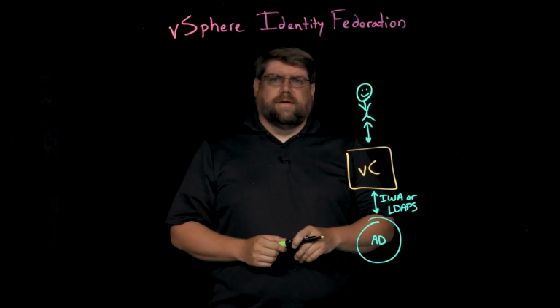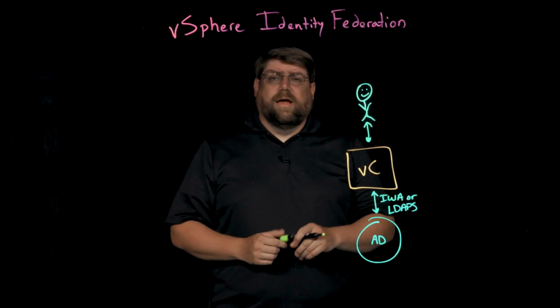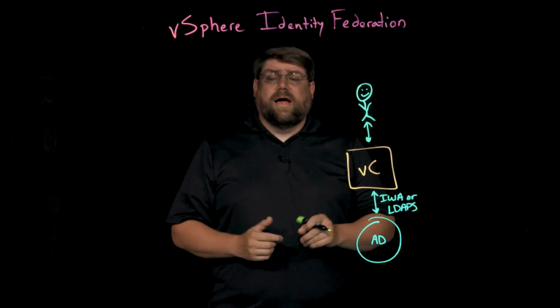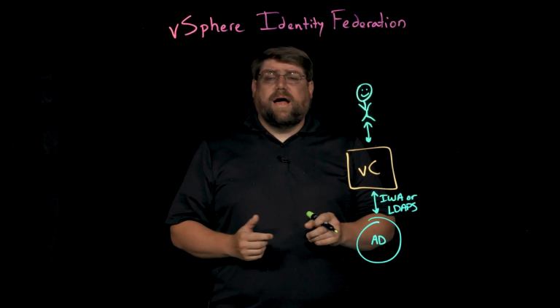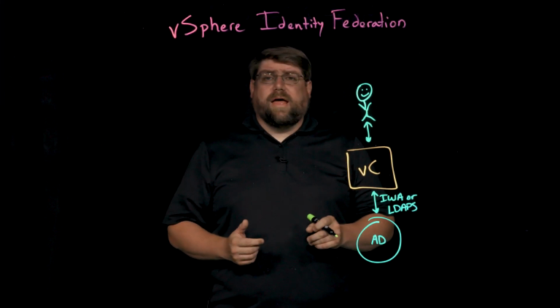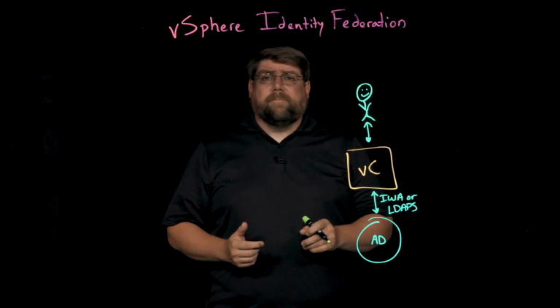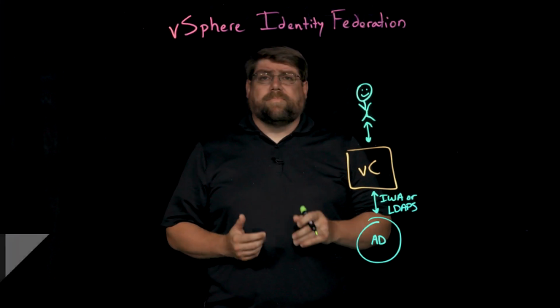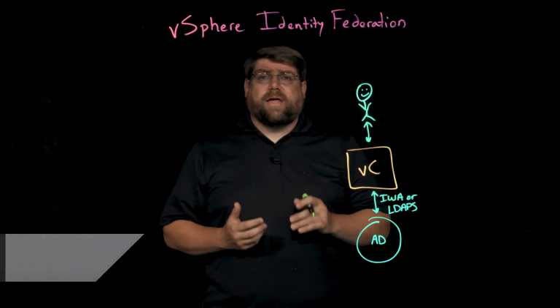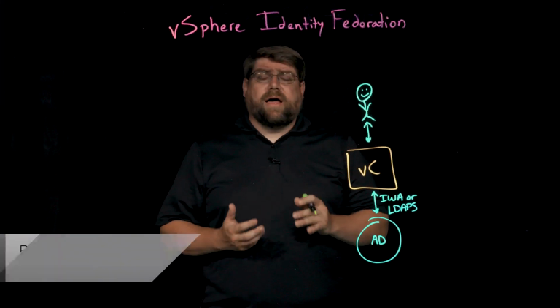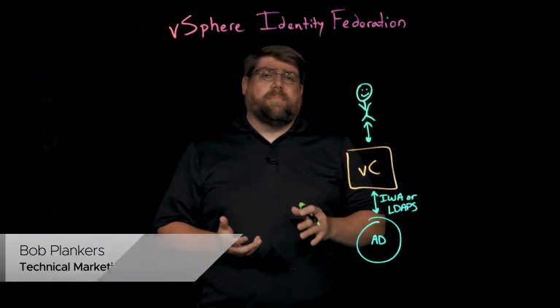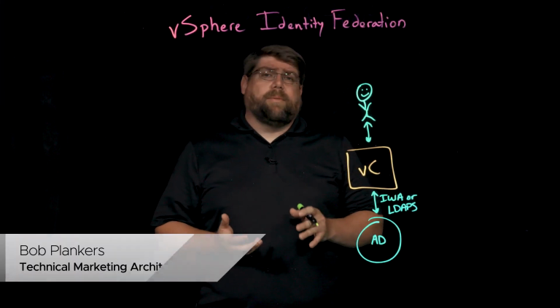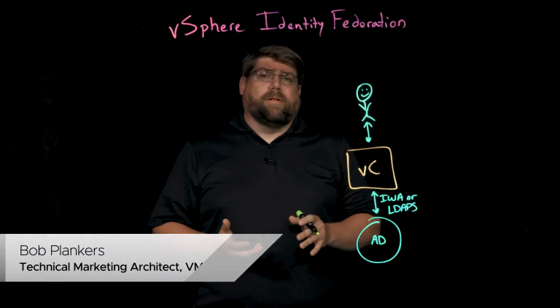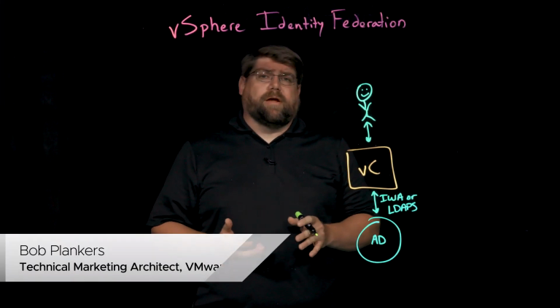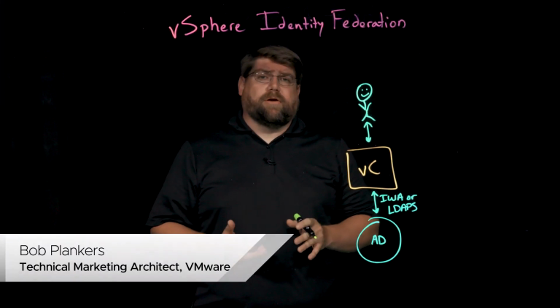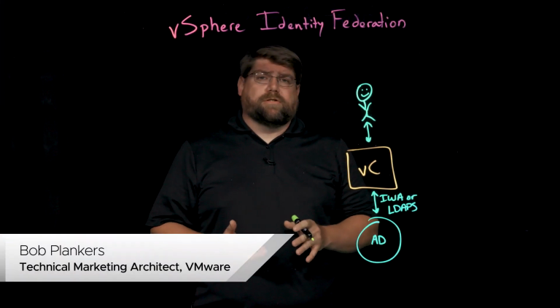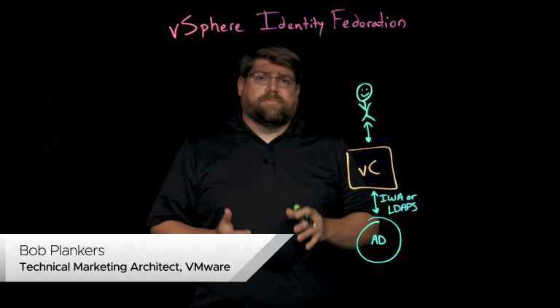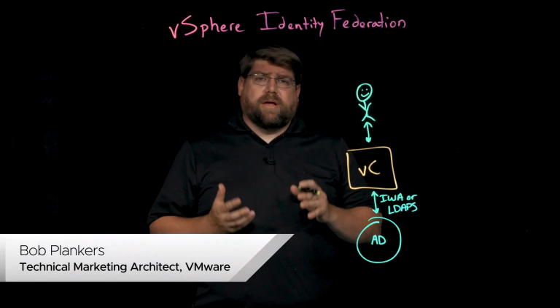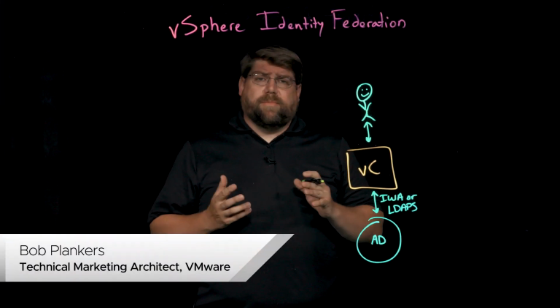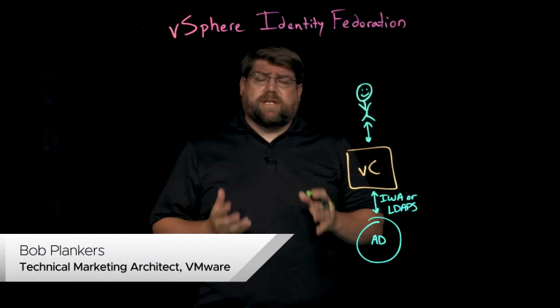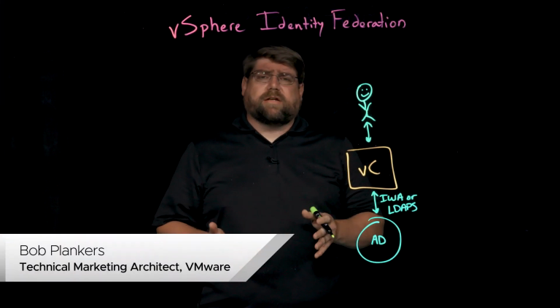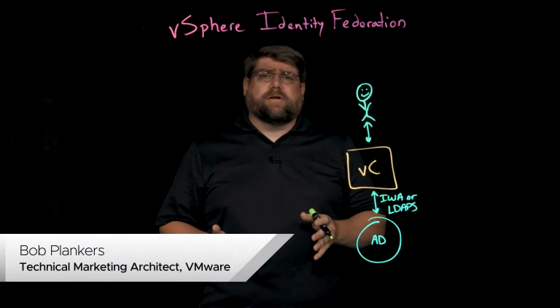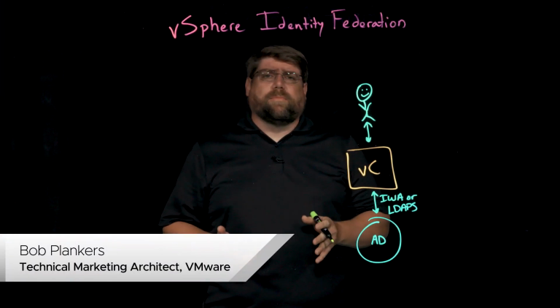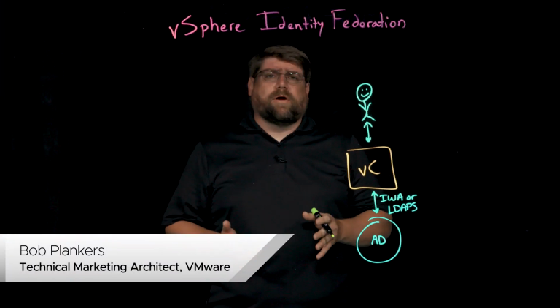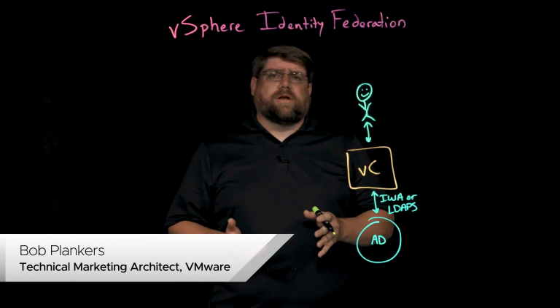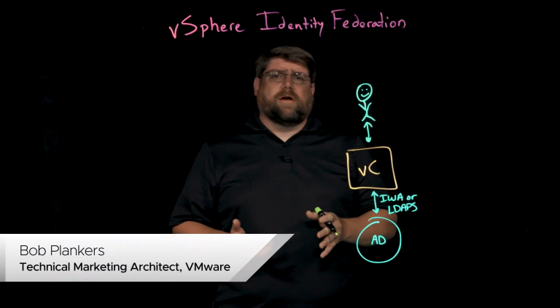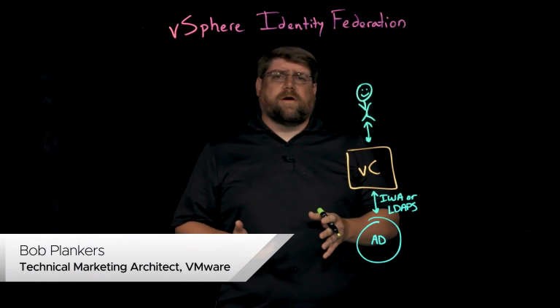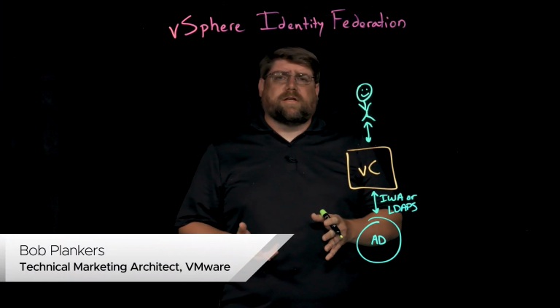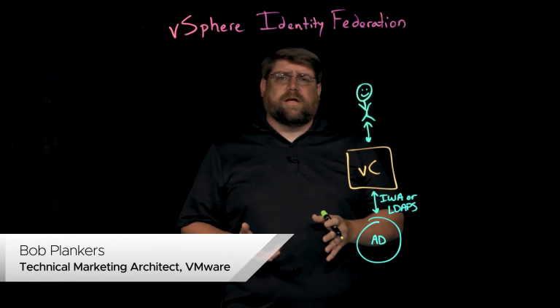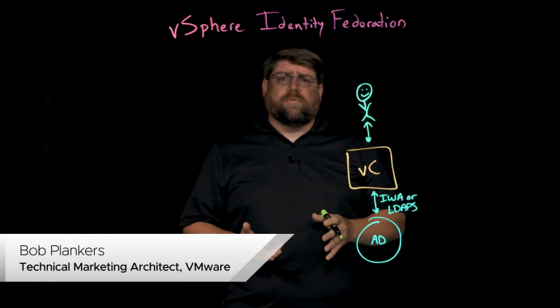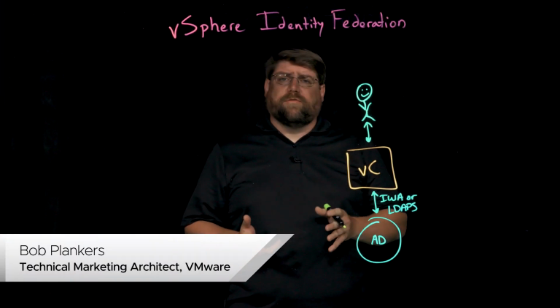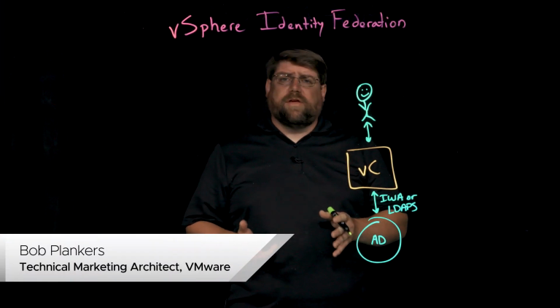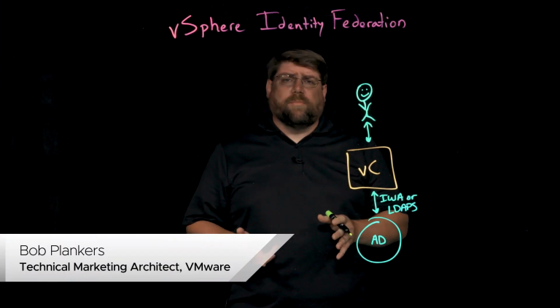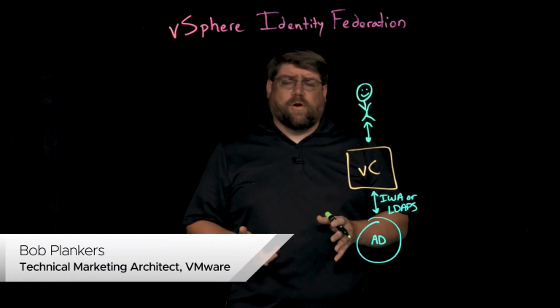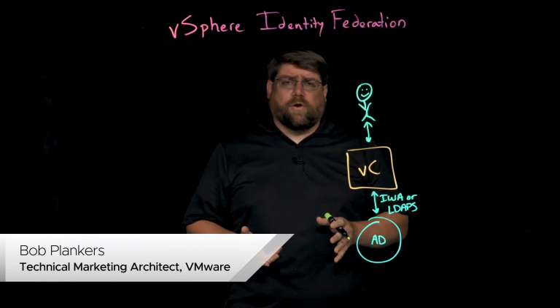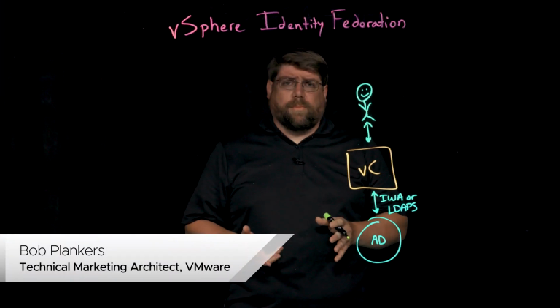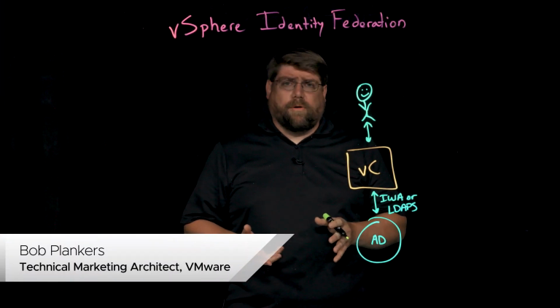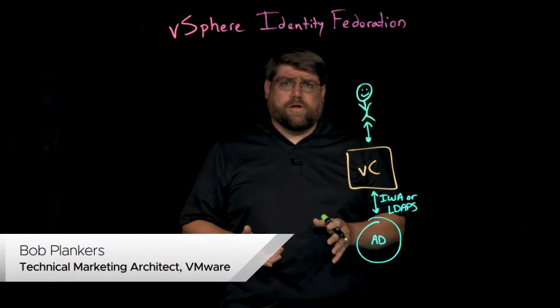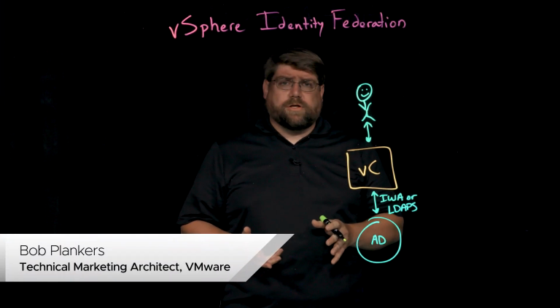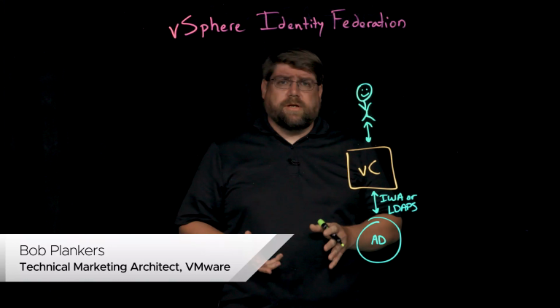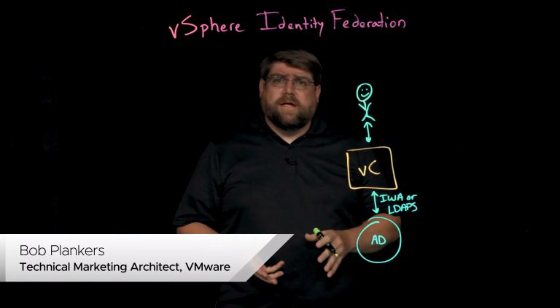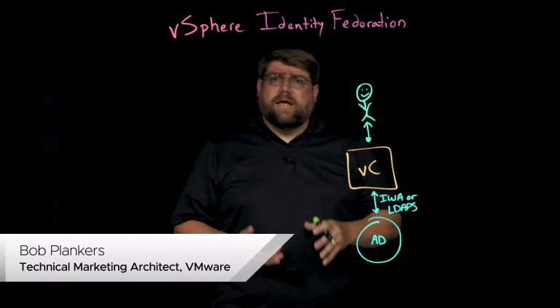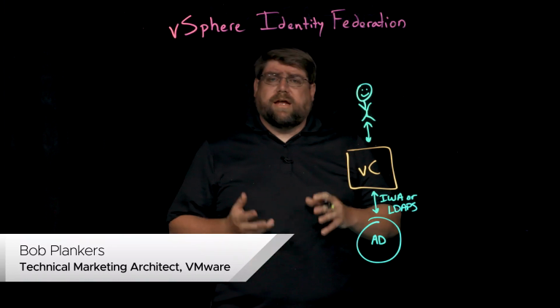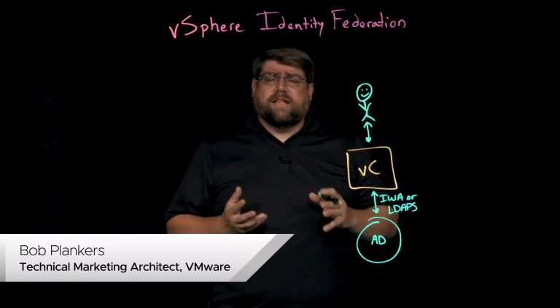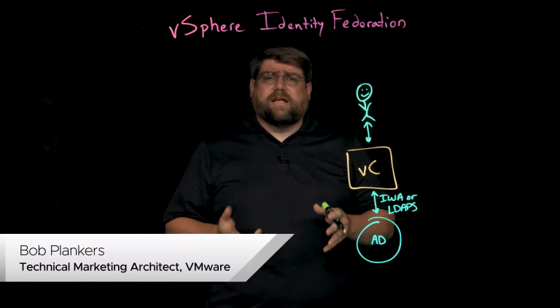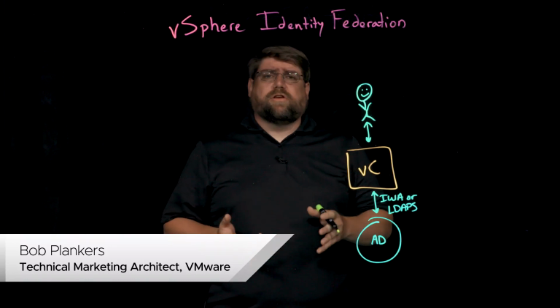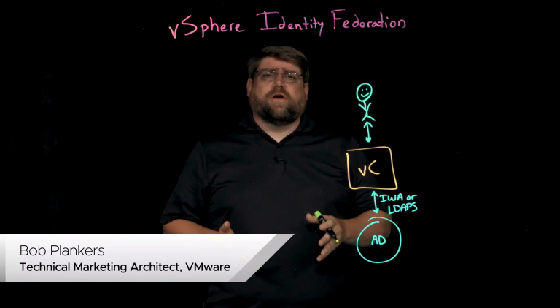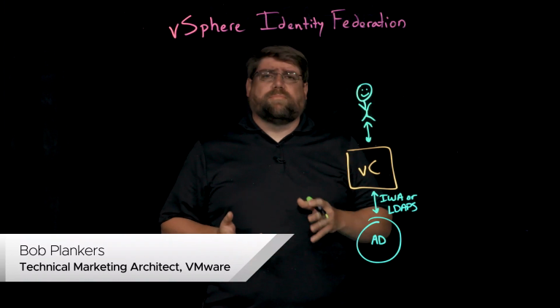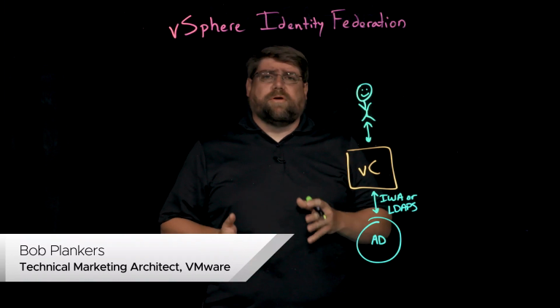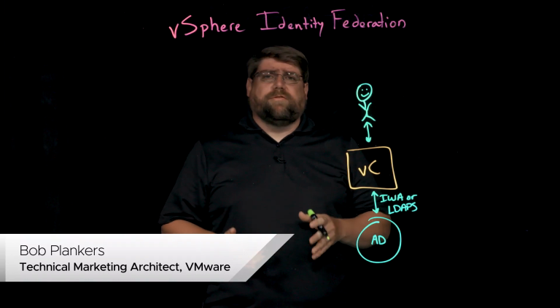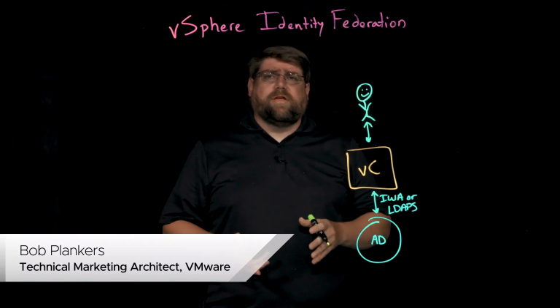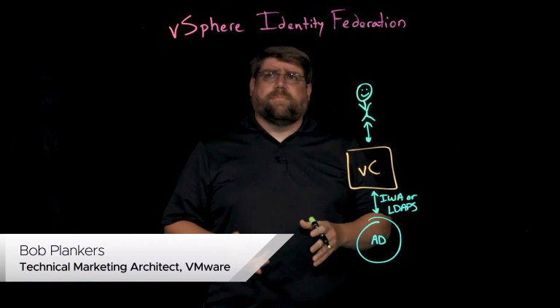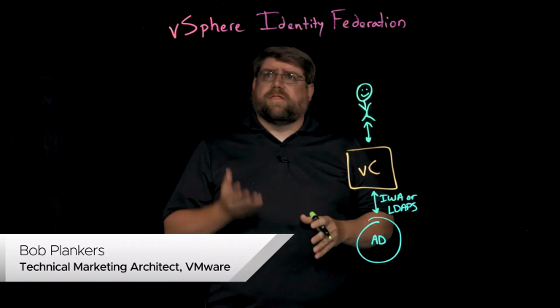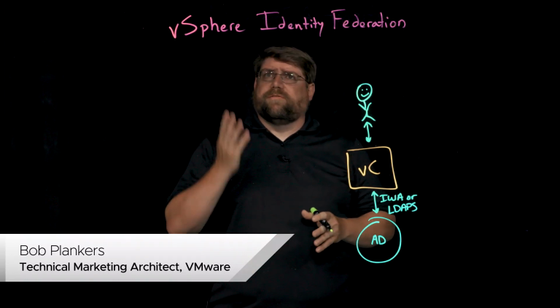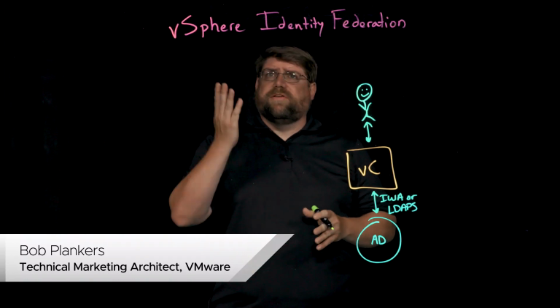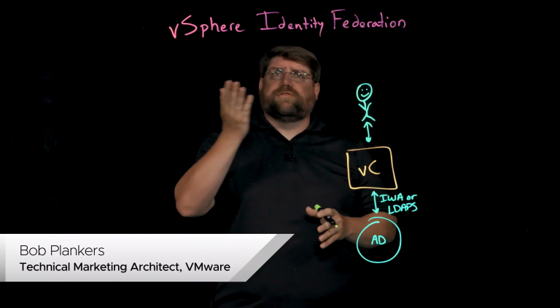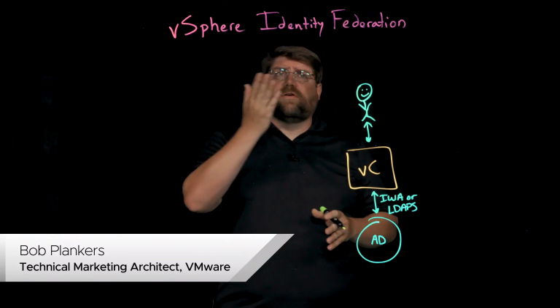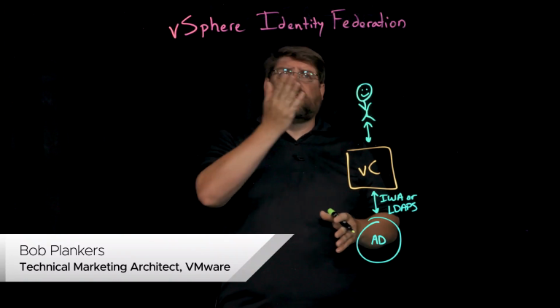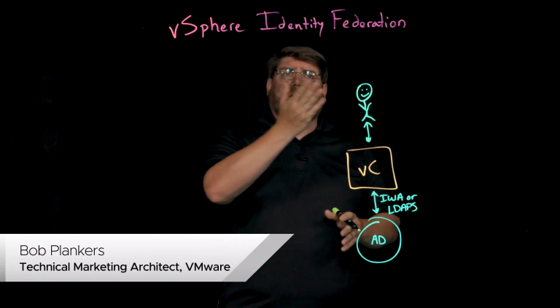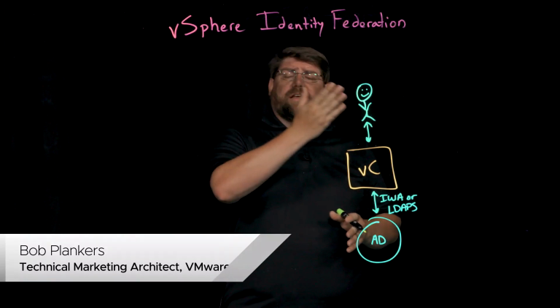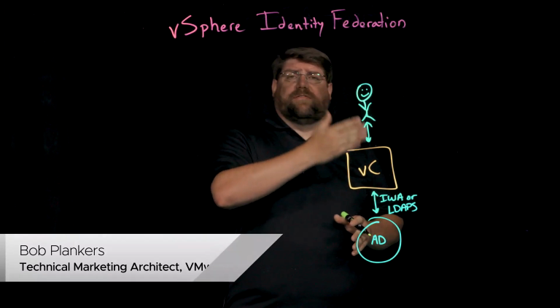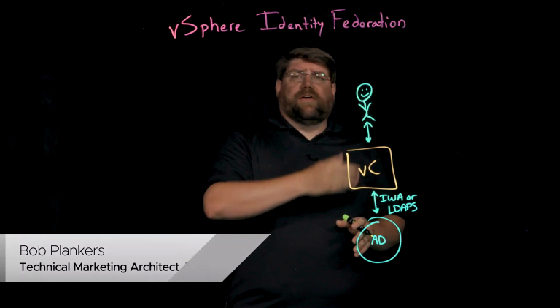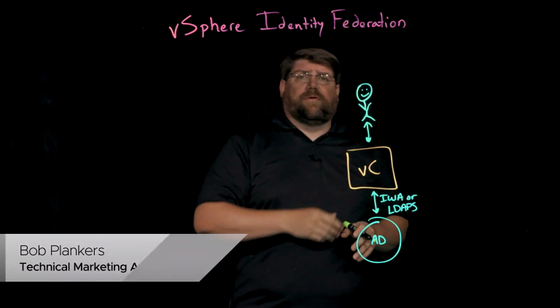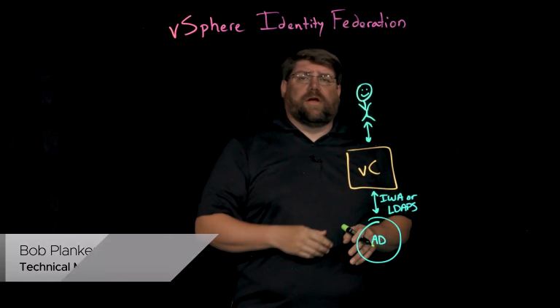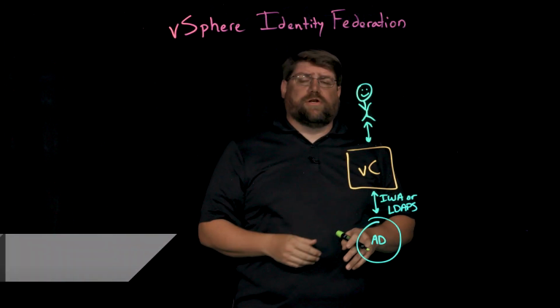Hi, I'm Bob Plankers. I'm a technical marketing architect with VMware Corporation, and I'd like to talk briefly about the vSphere Identity Federation.